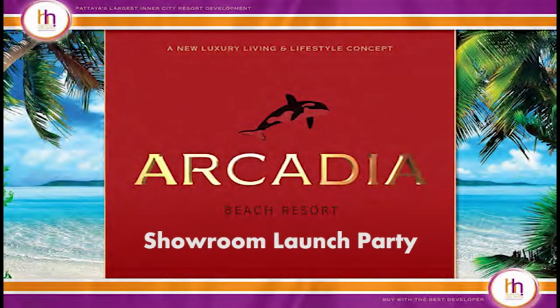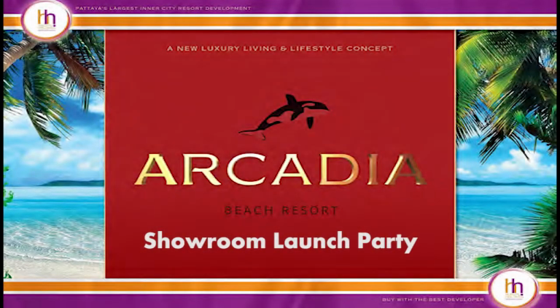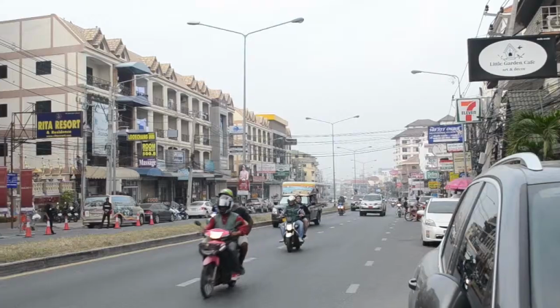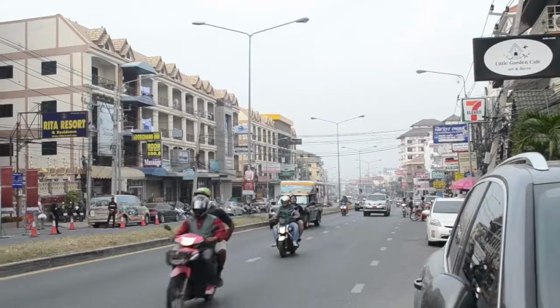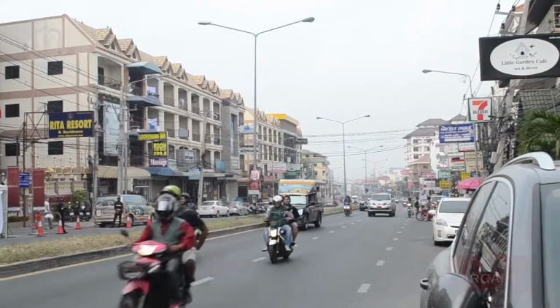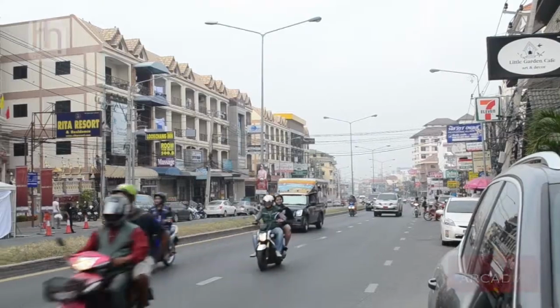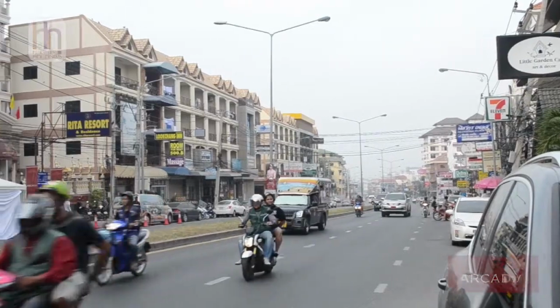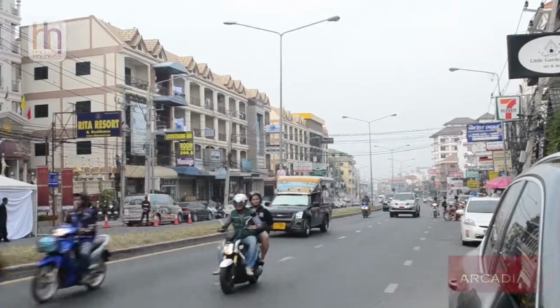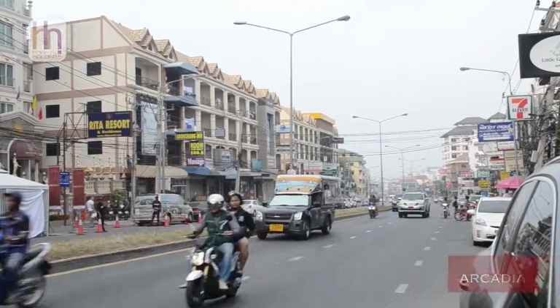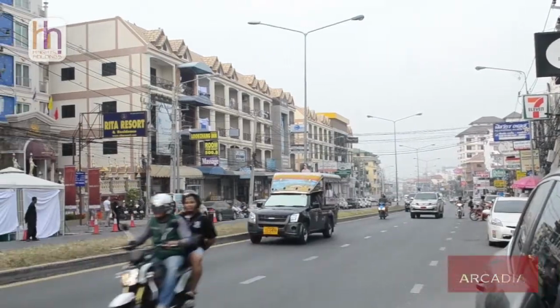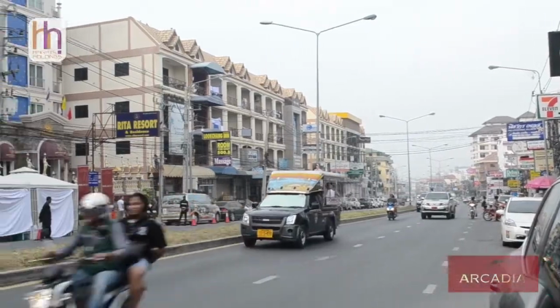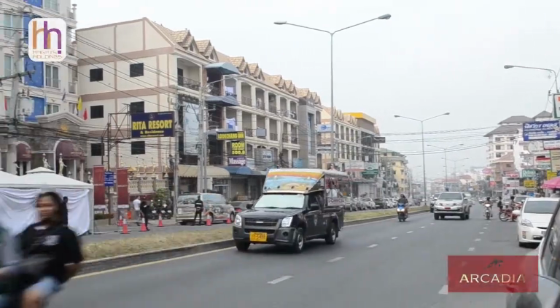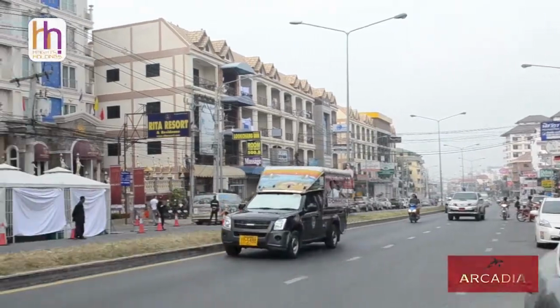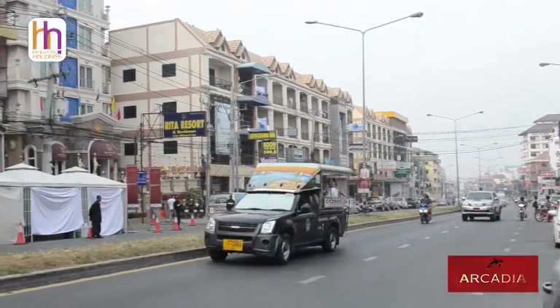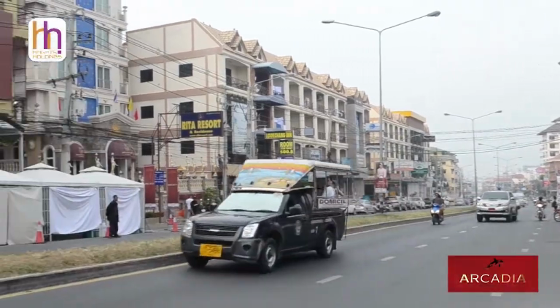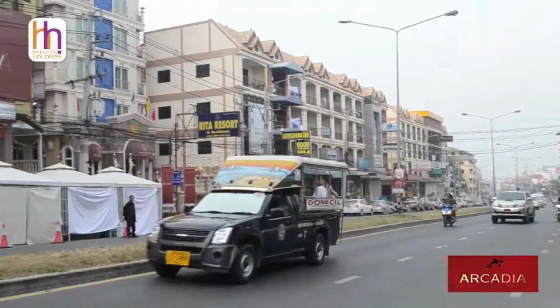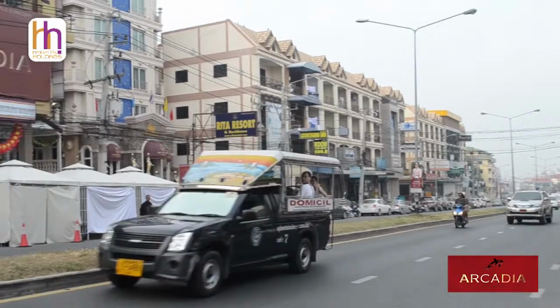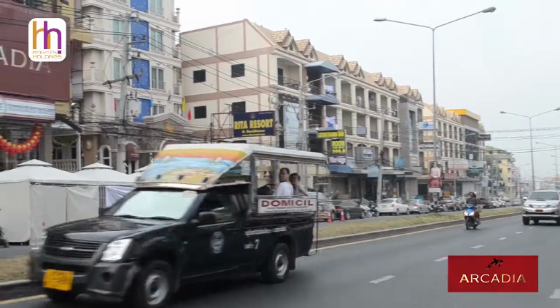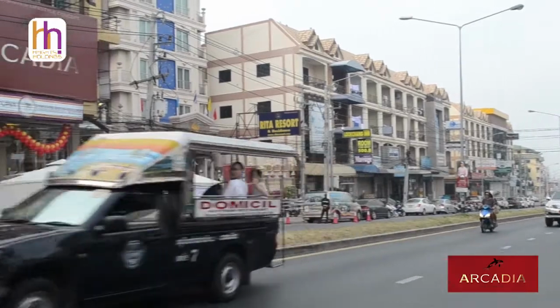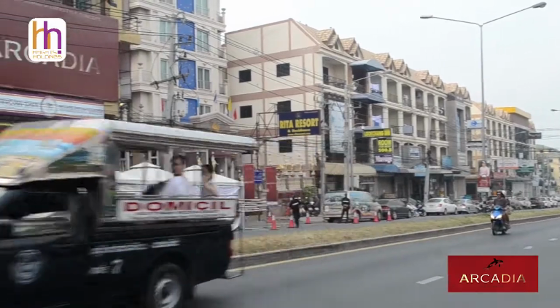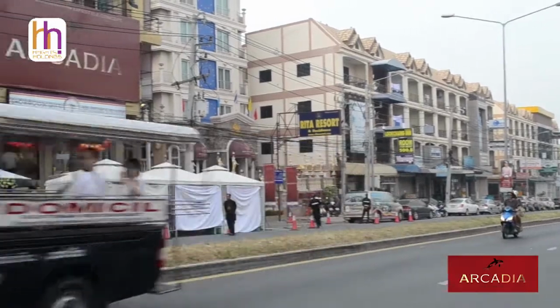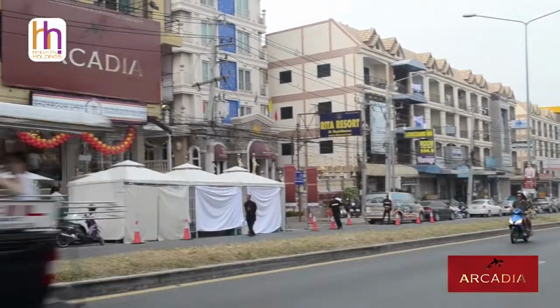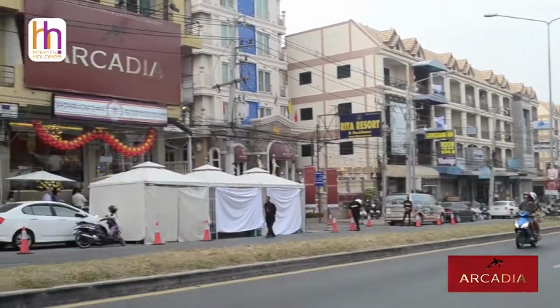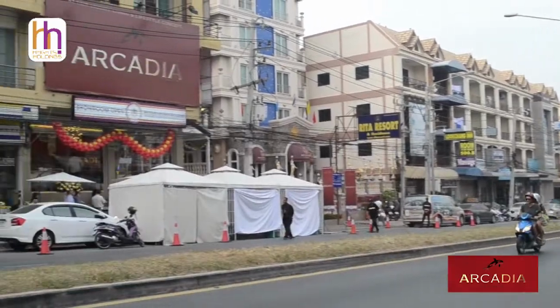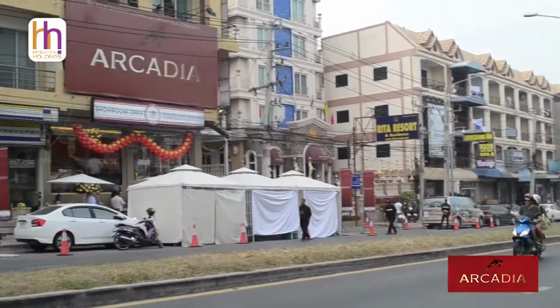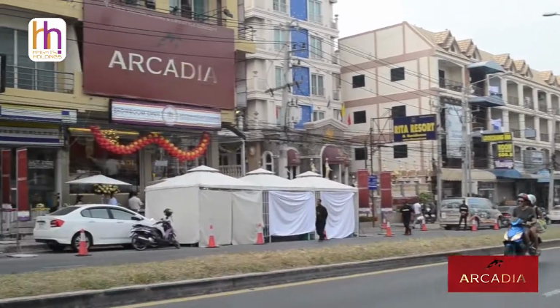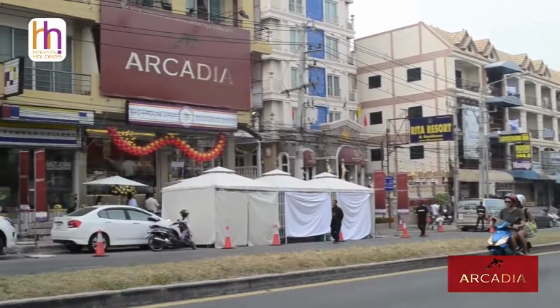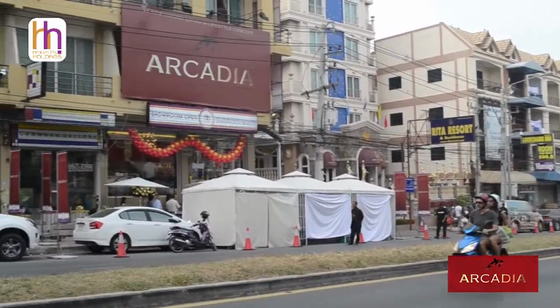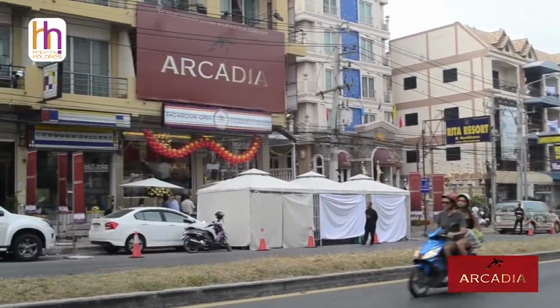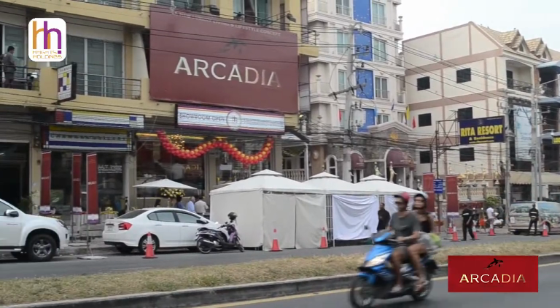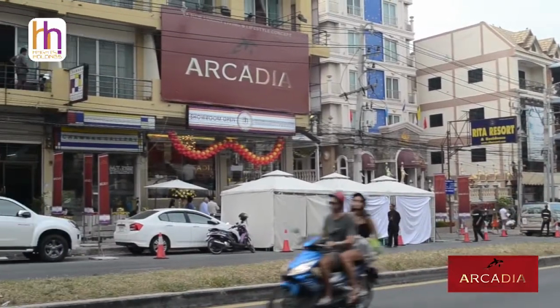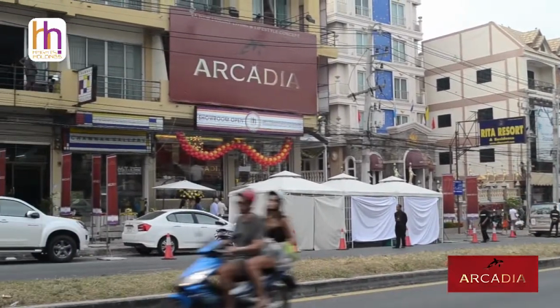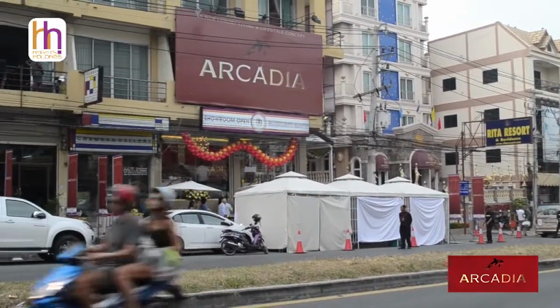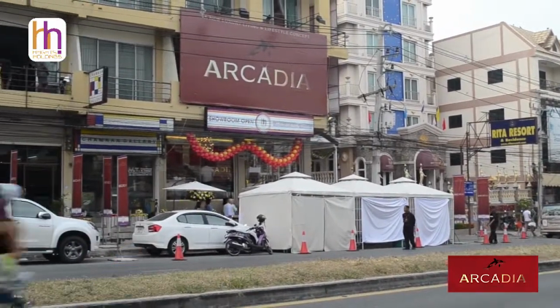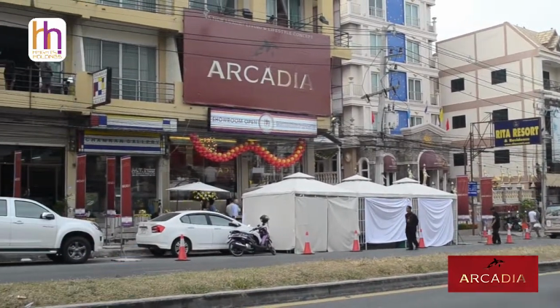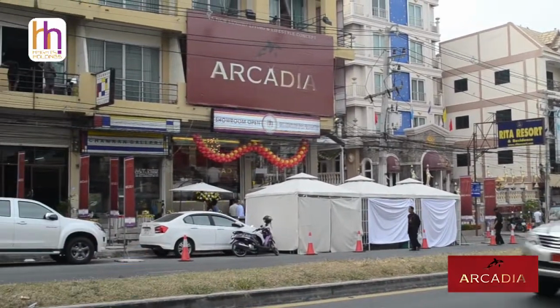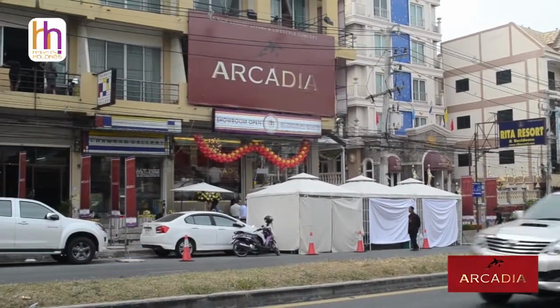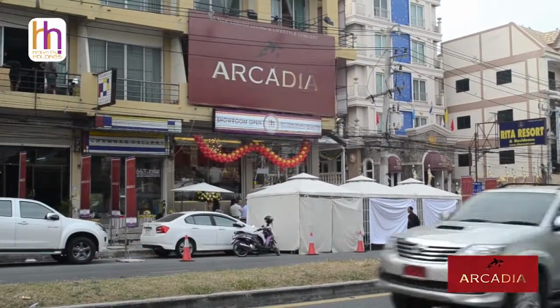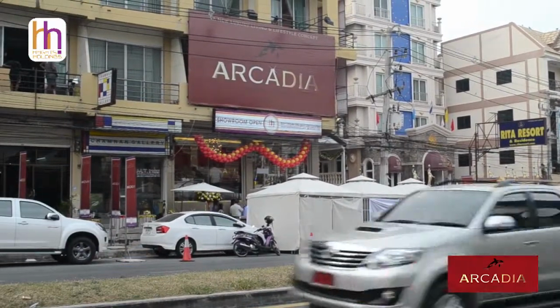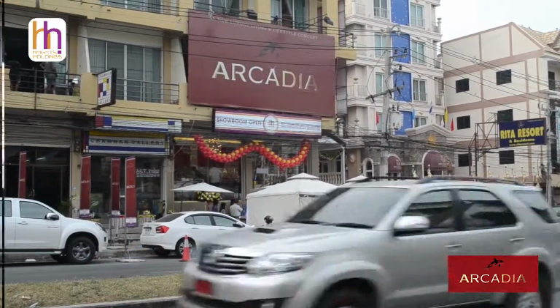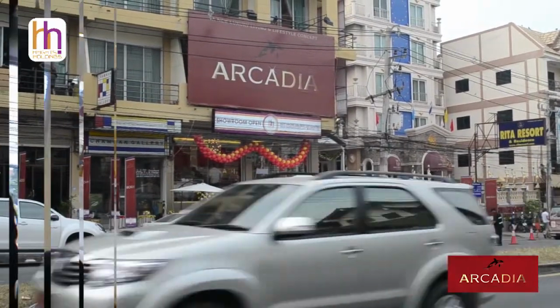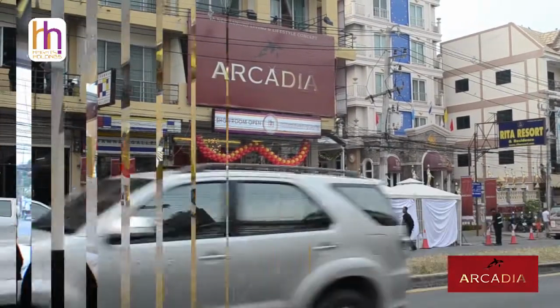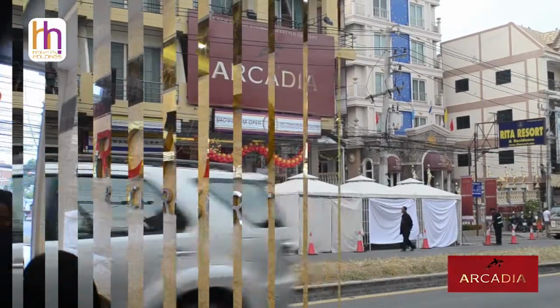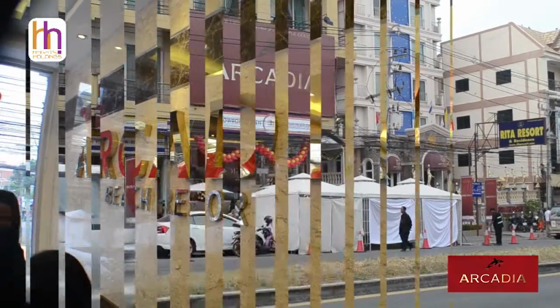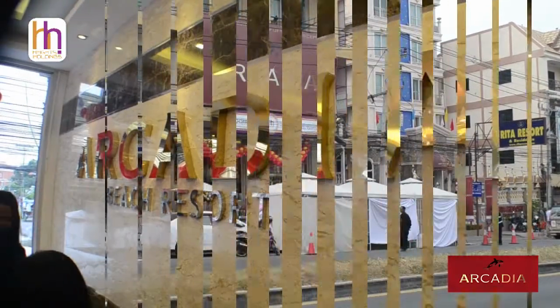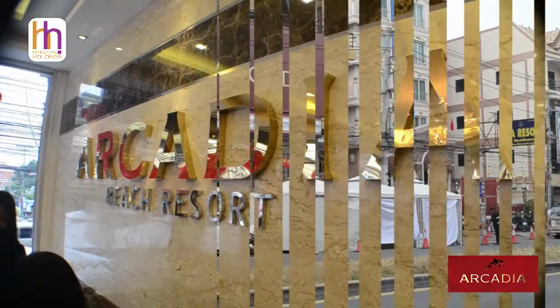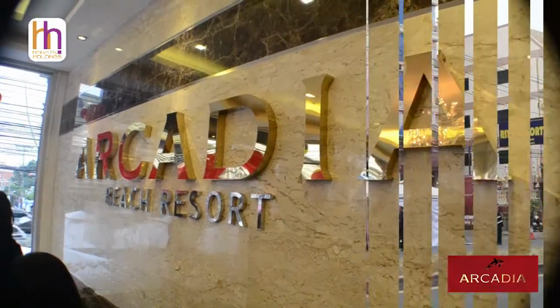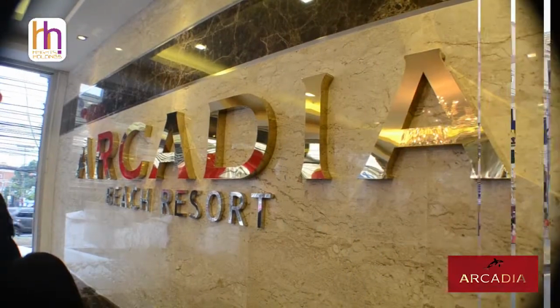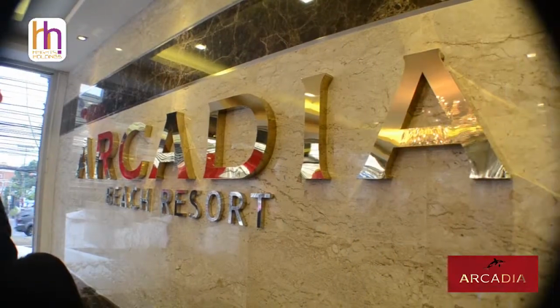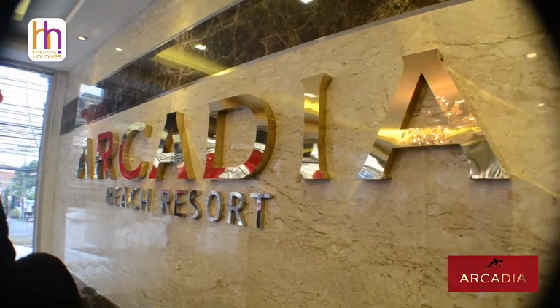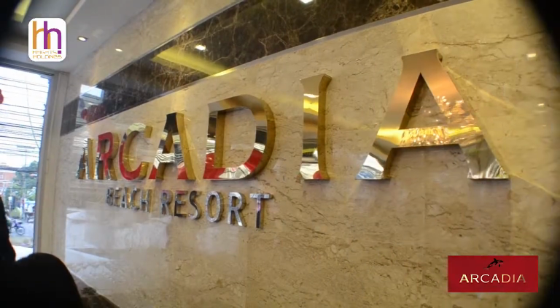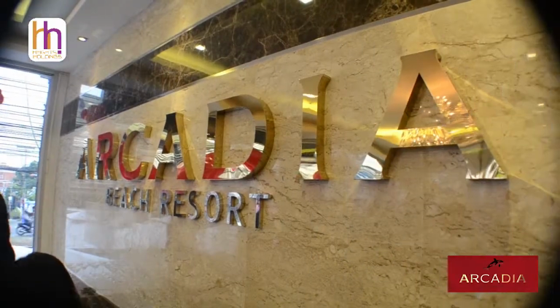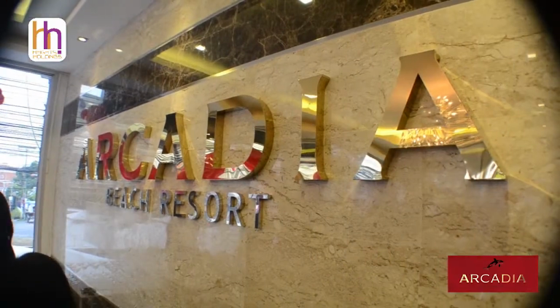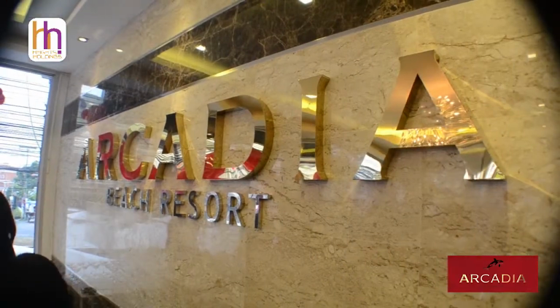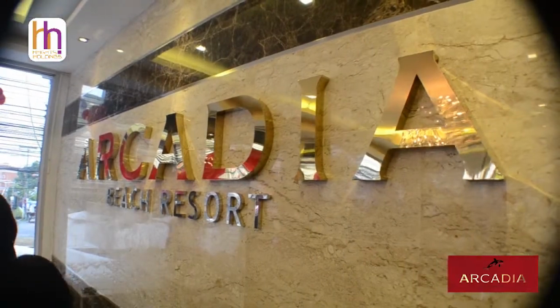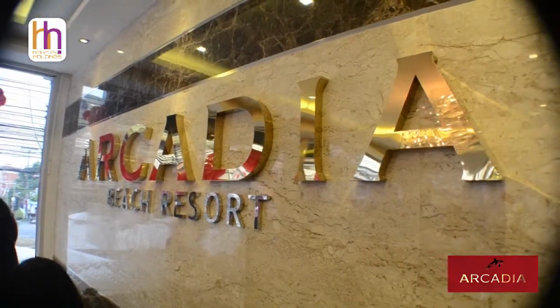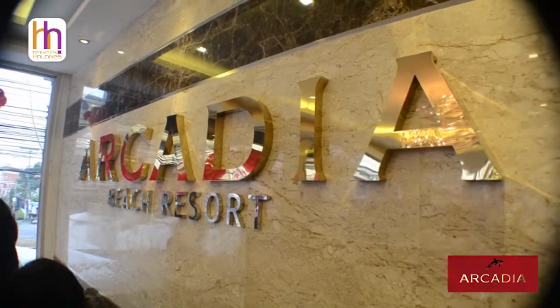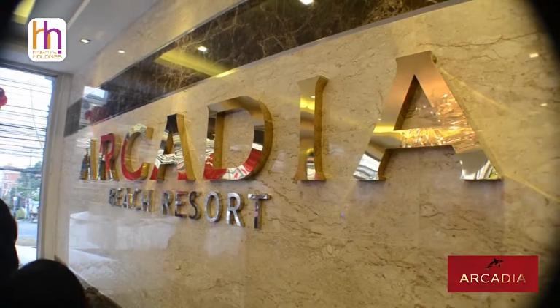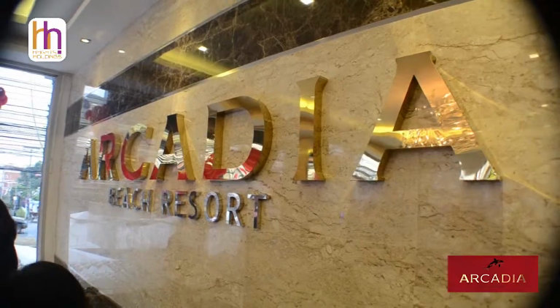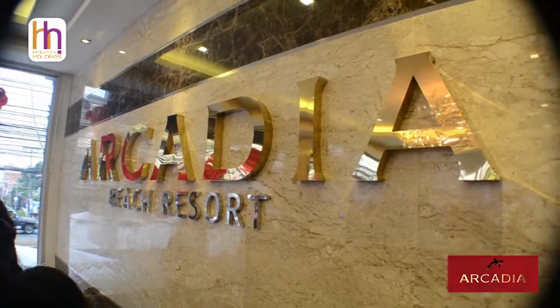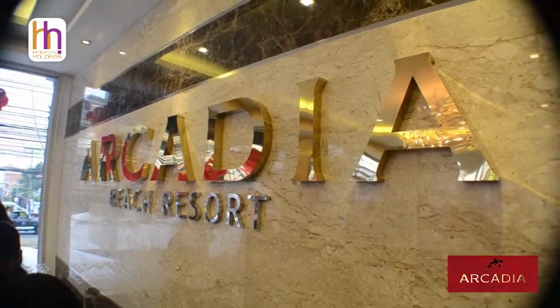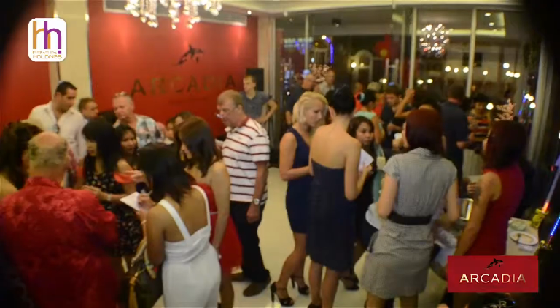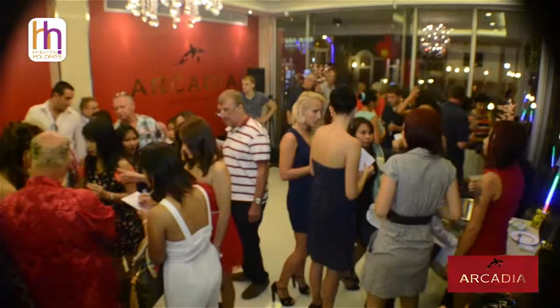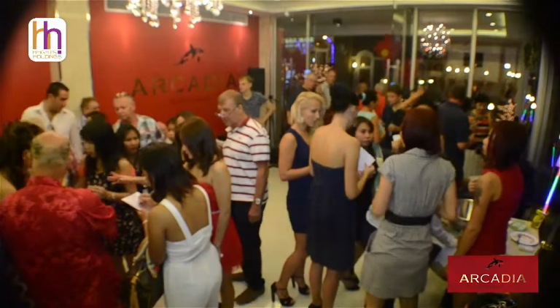Welcome to Tapria Road Patia, Soi 9, for the launch of Heights Holdings' newest project, Arcadia Beach Resort.